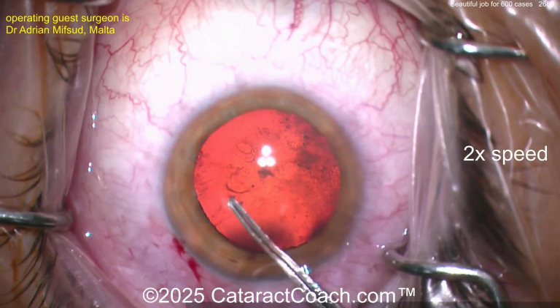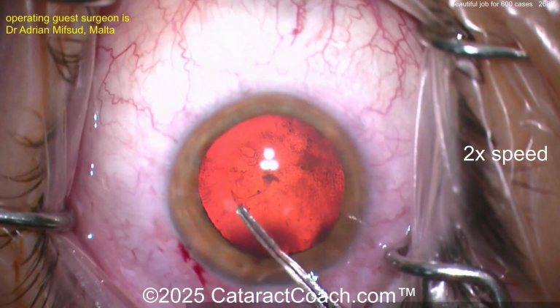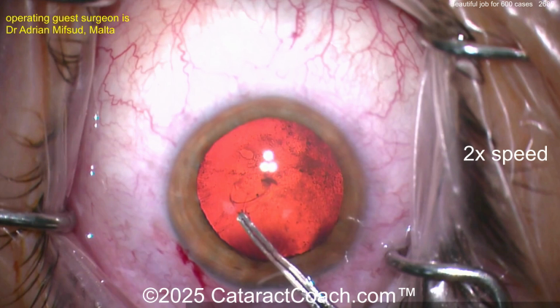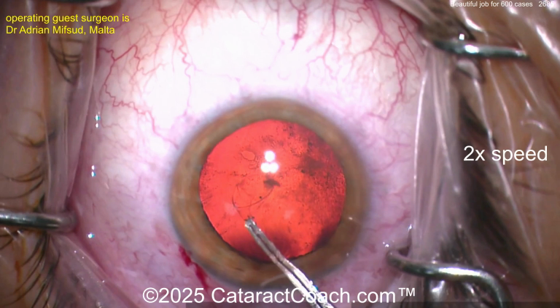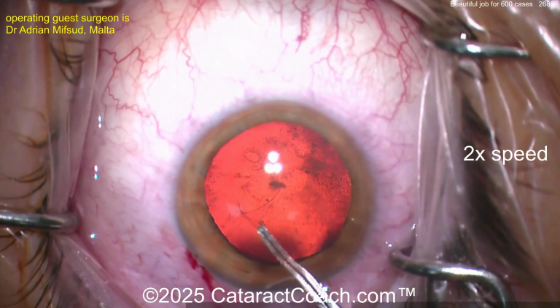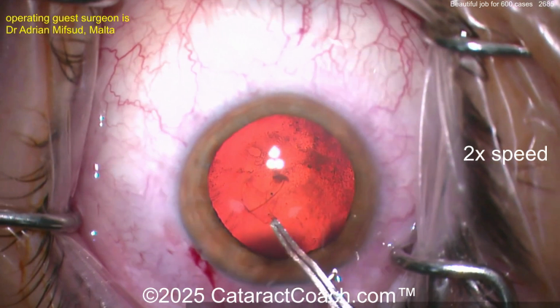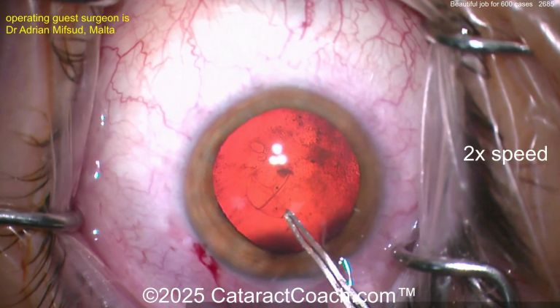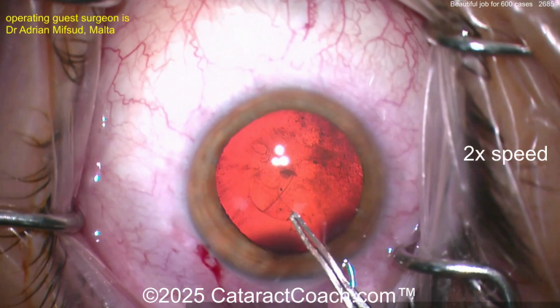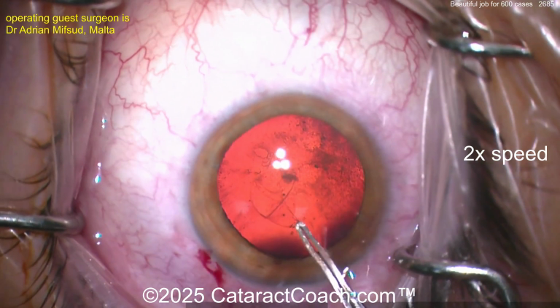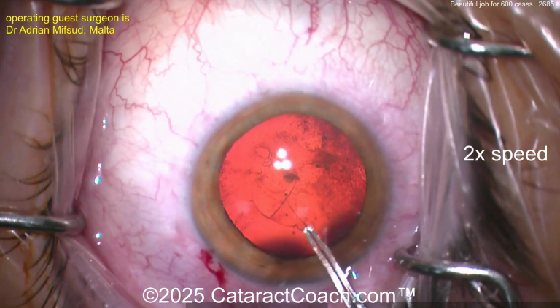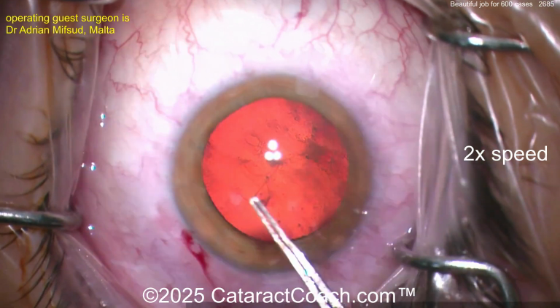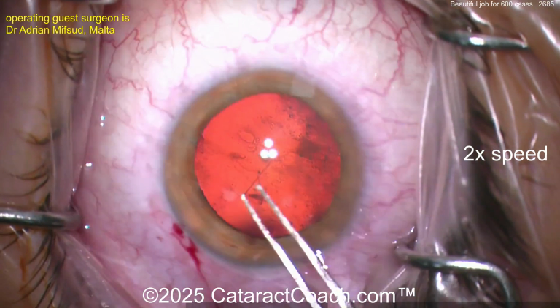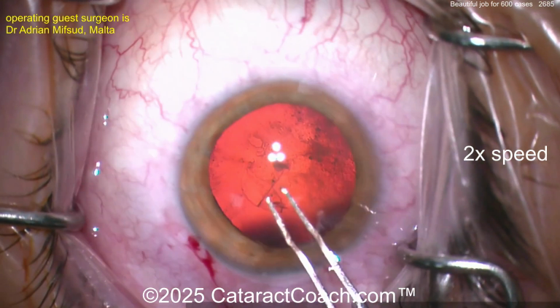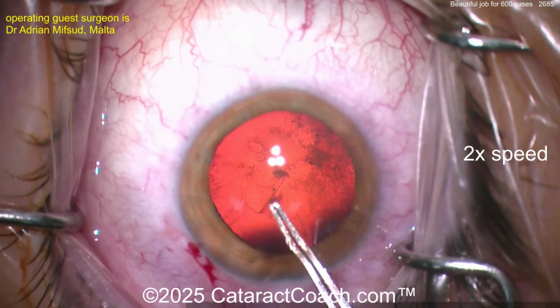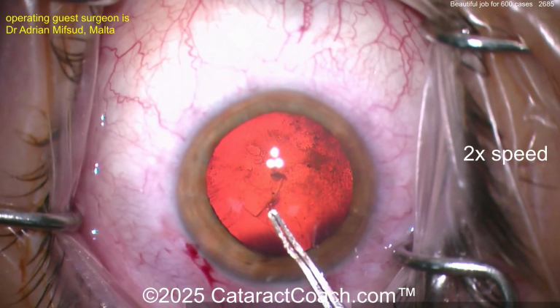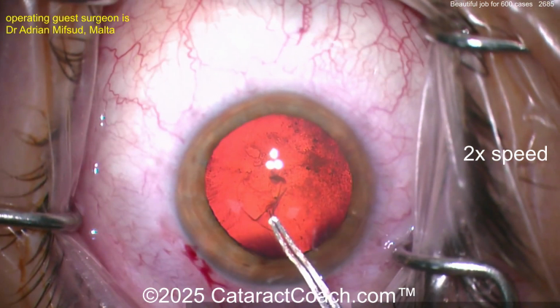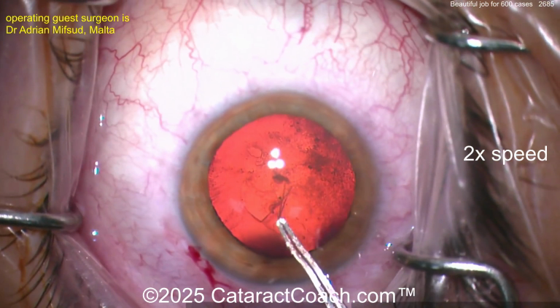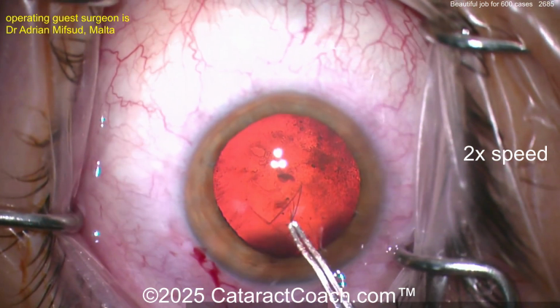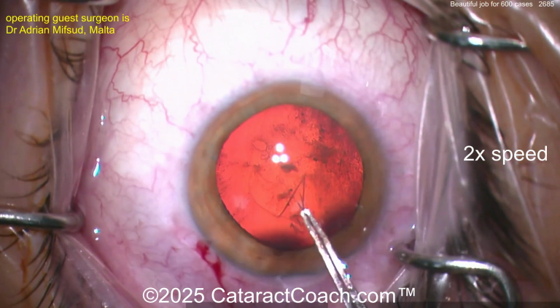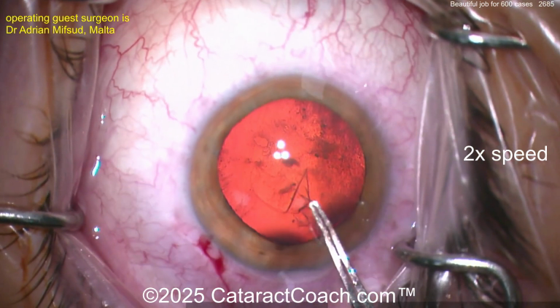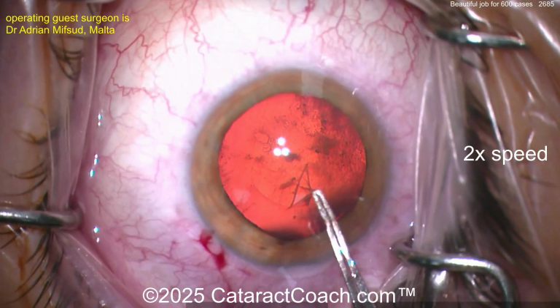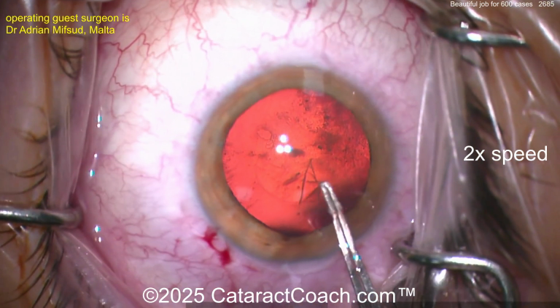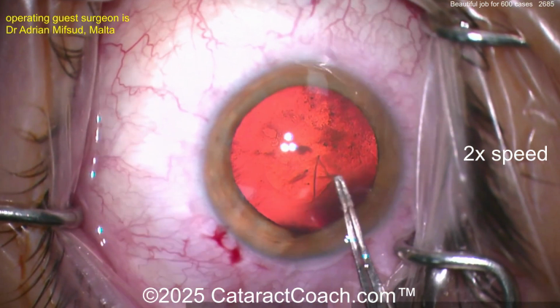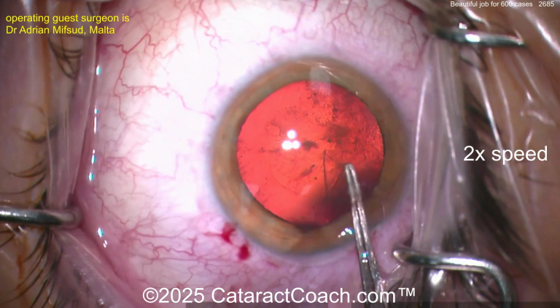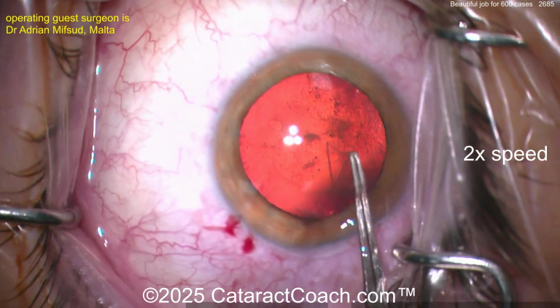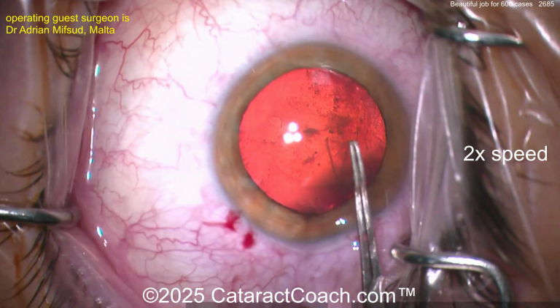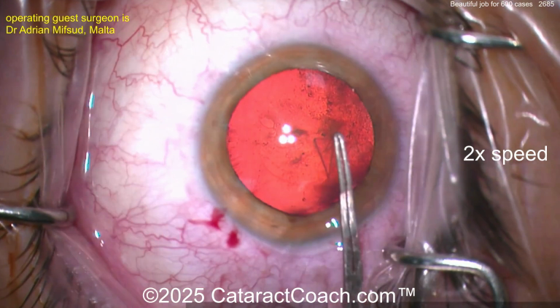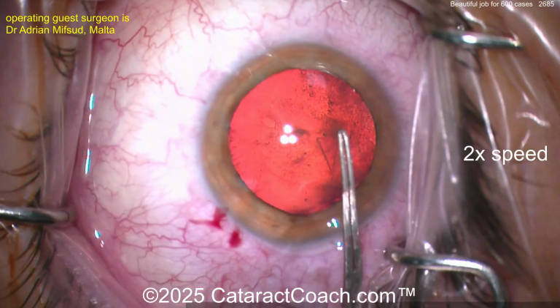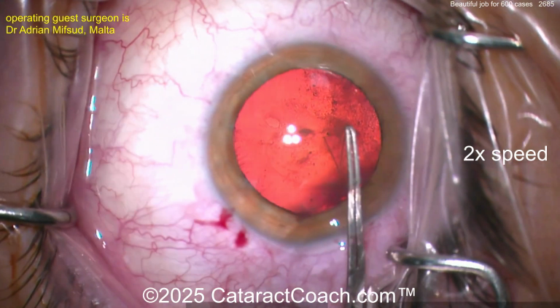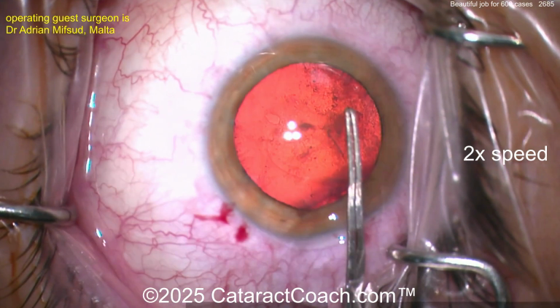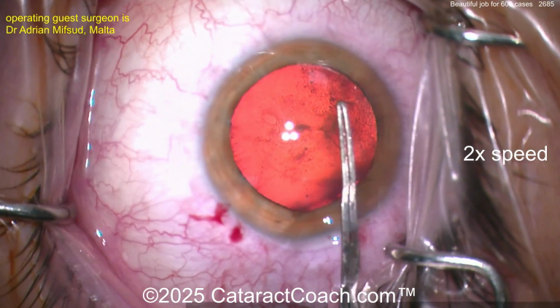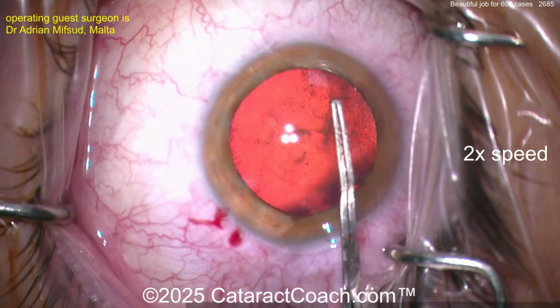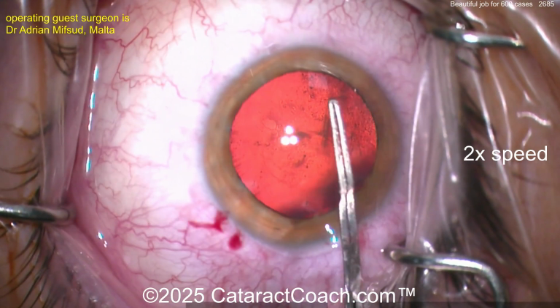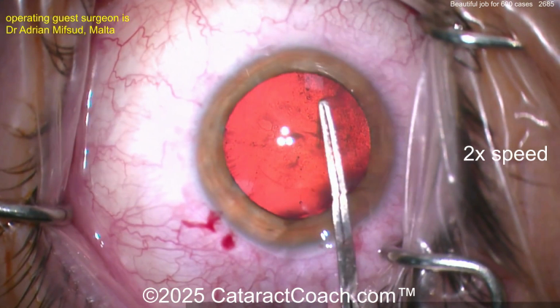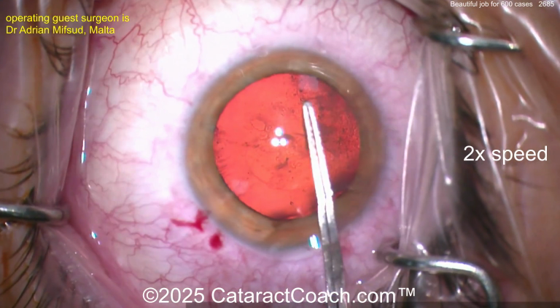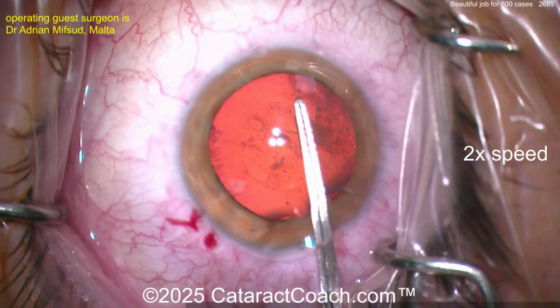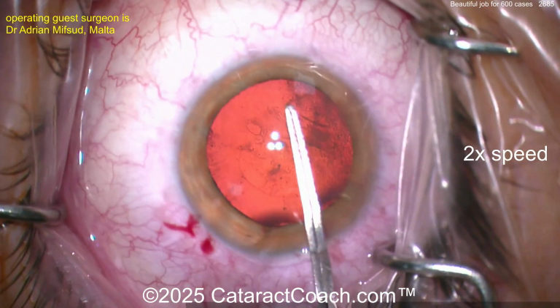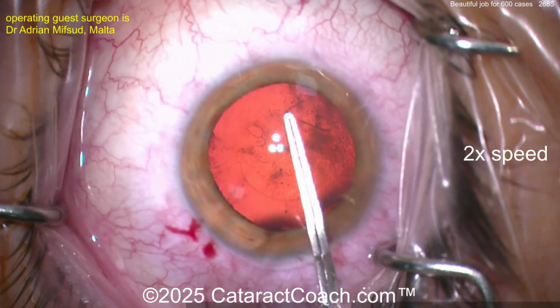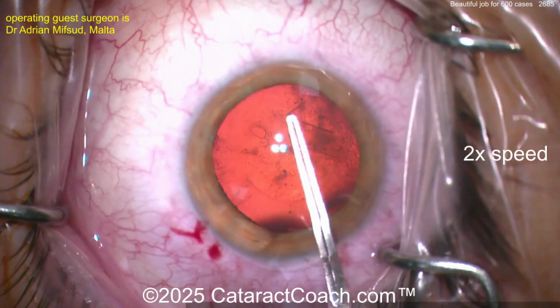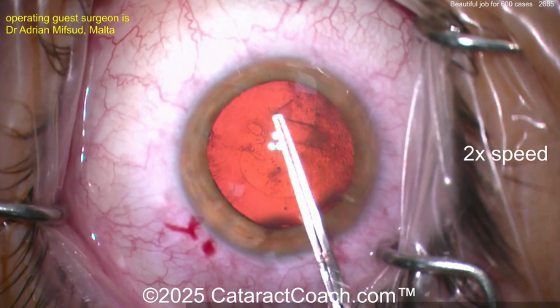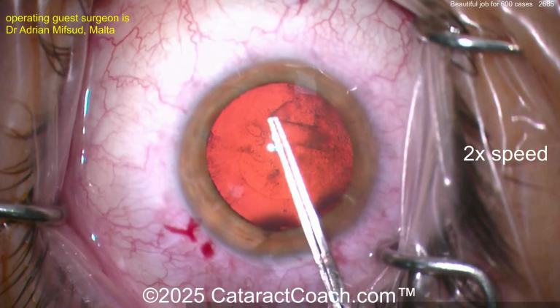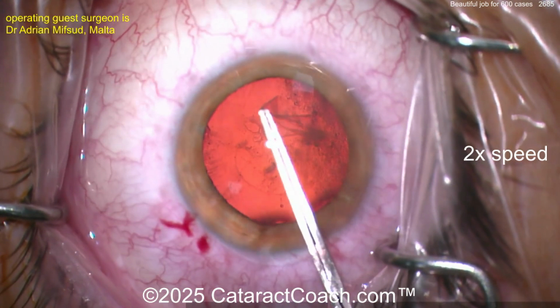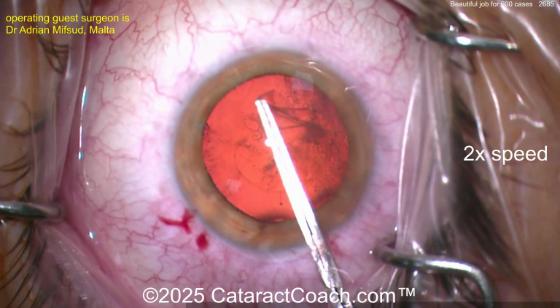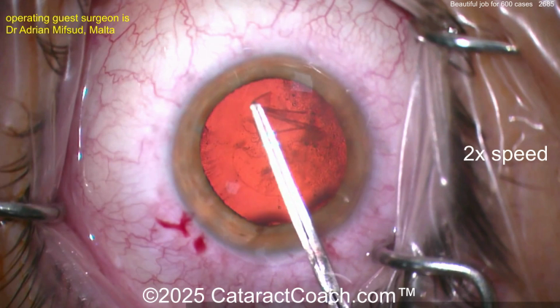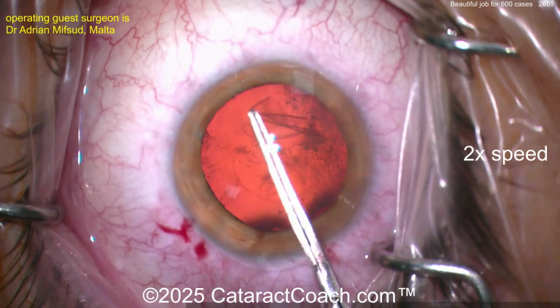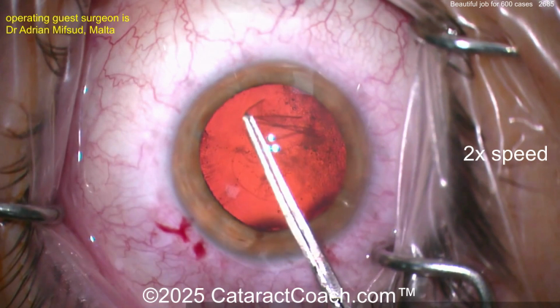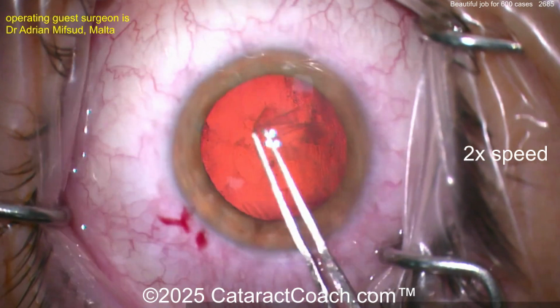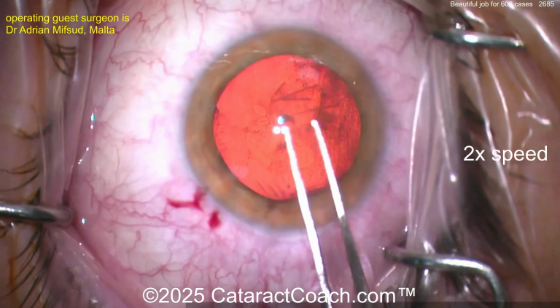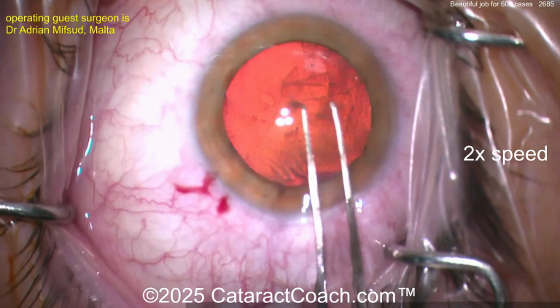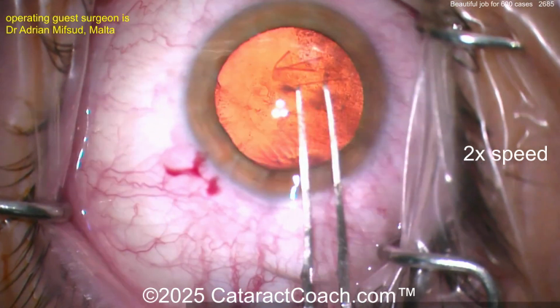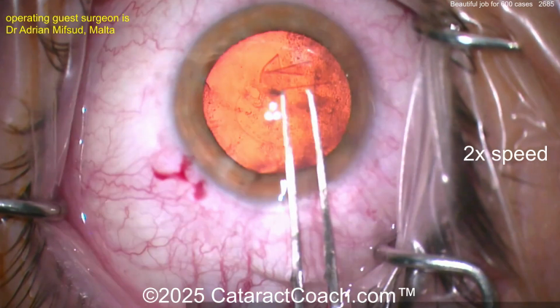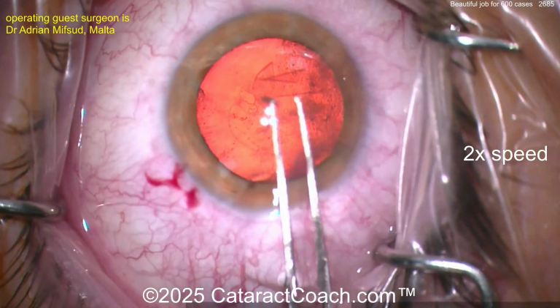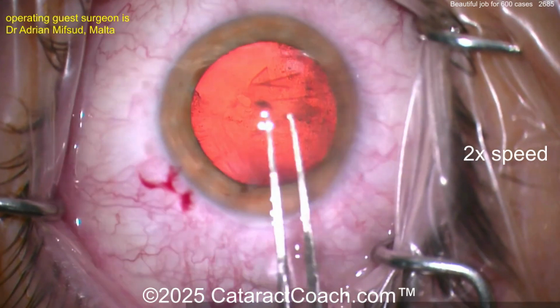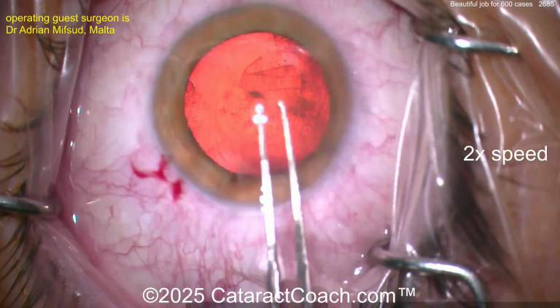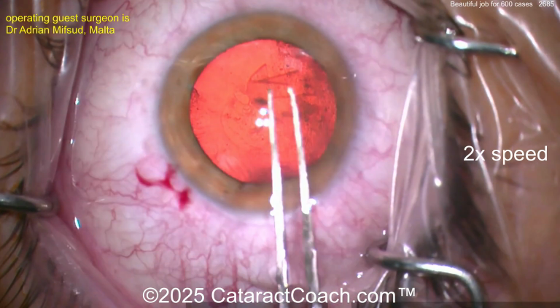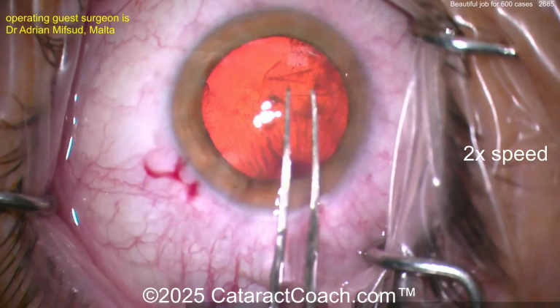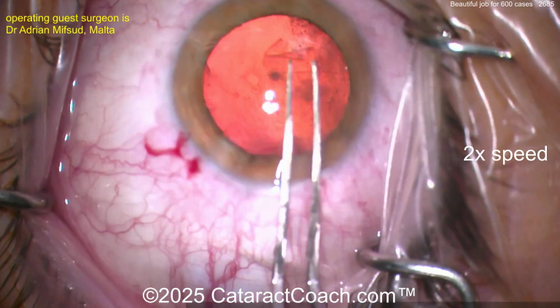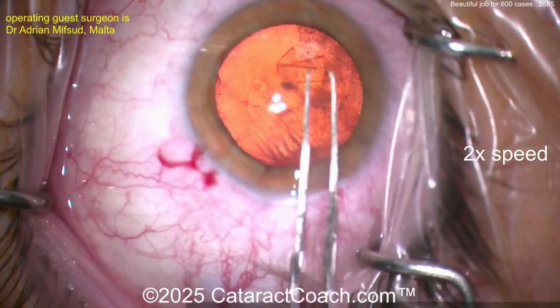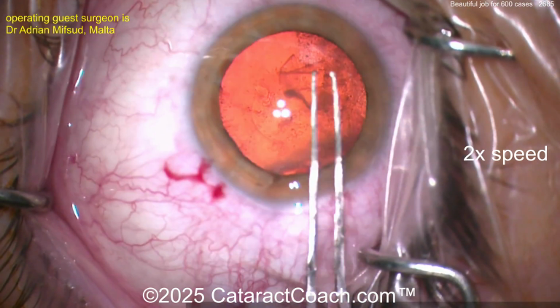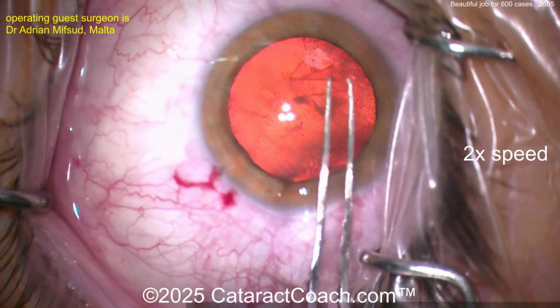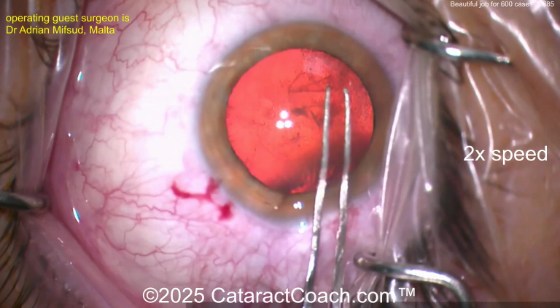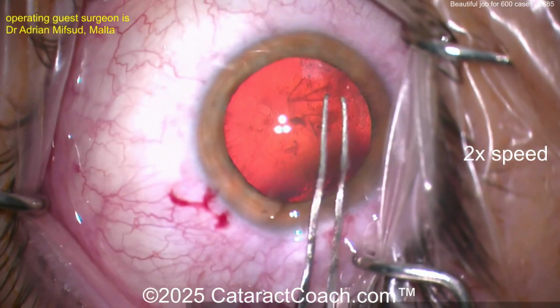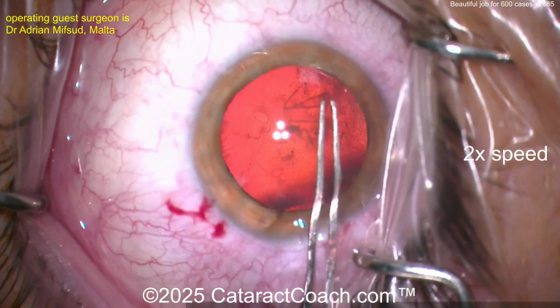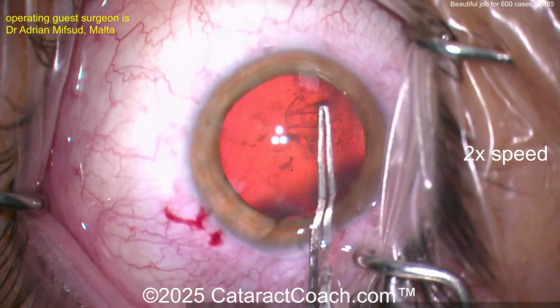Now let's see the rhexis just with forceps. Getting that created pretty nicely here, and it looks nicely centered up as well.